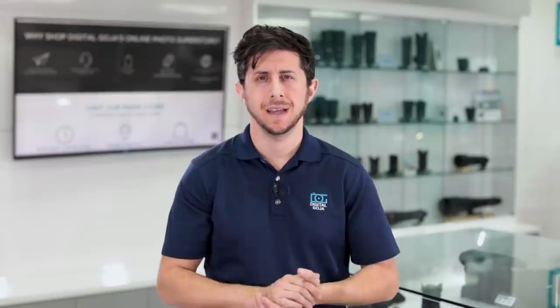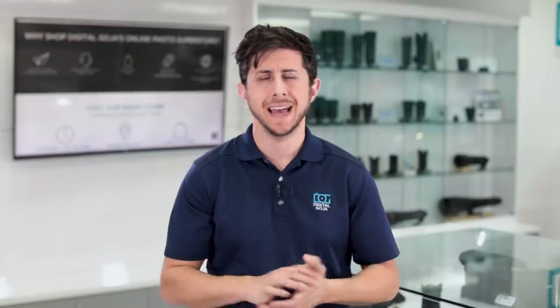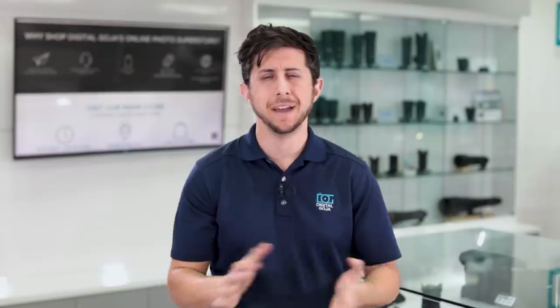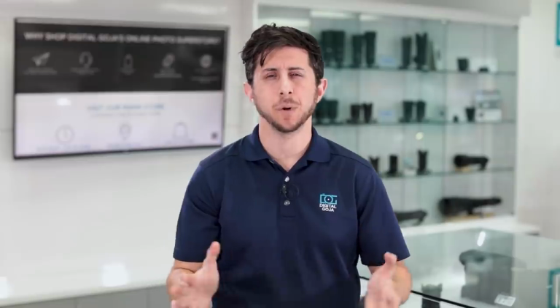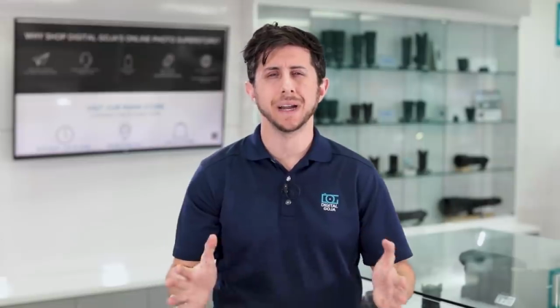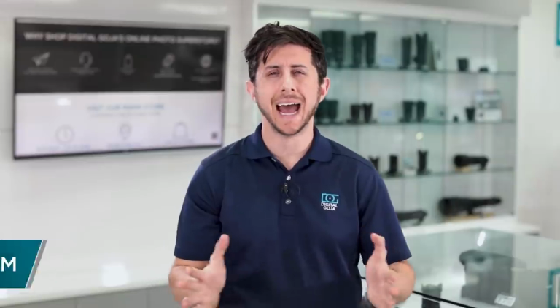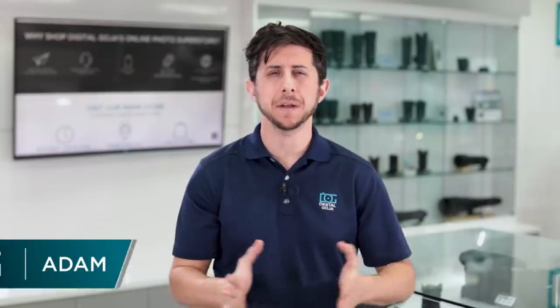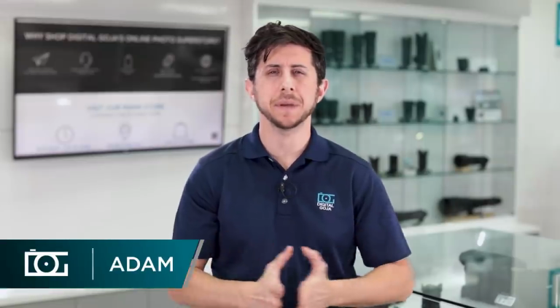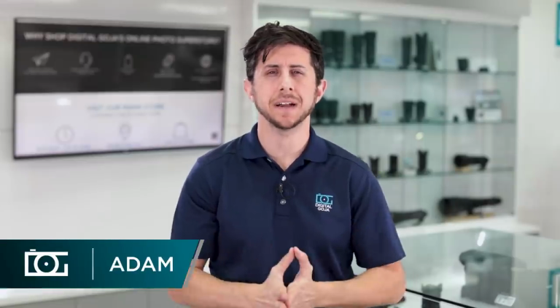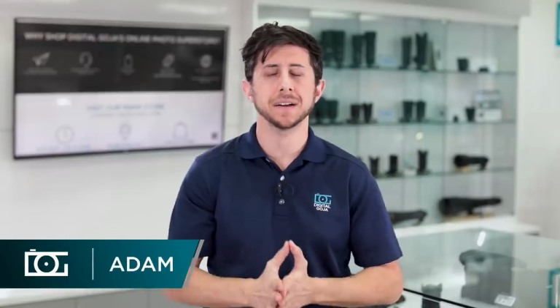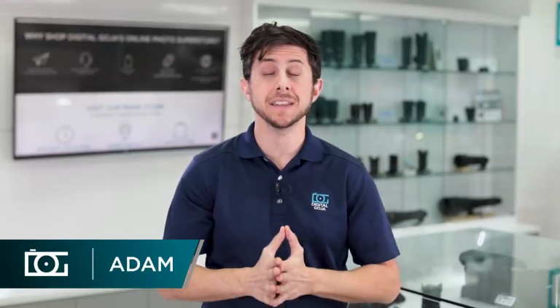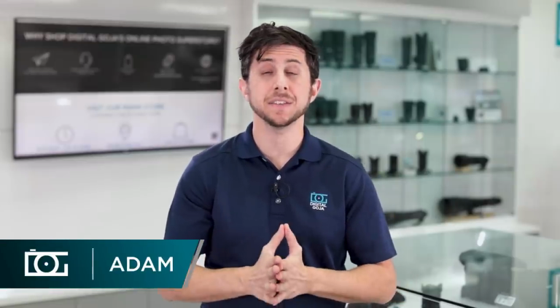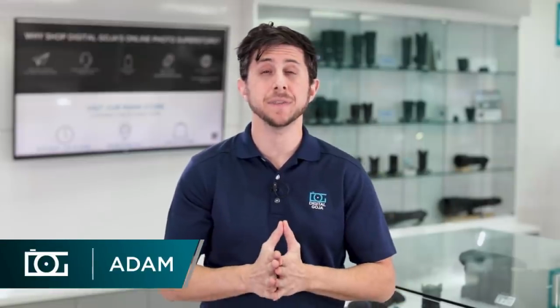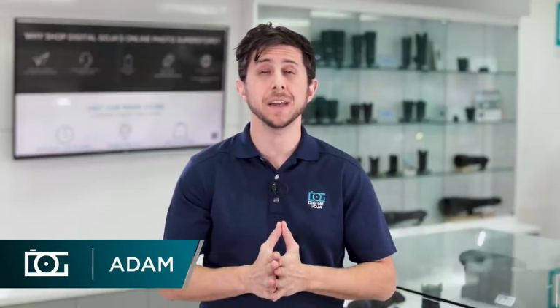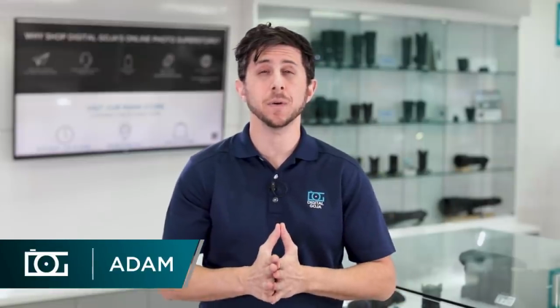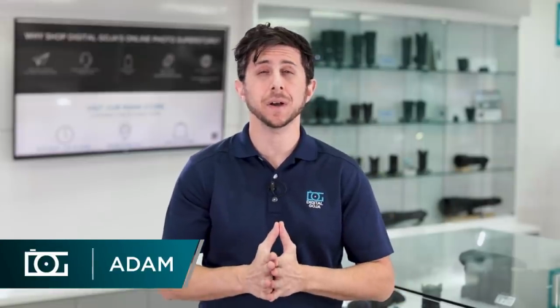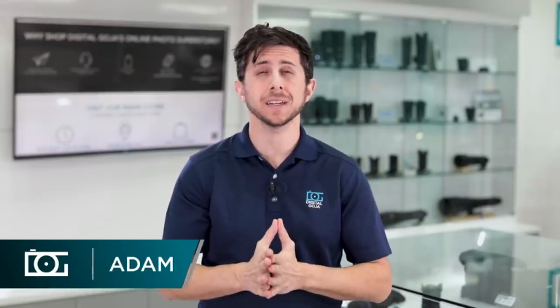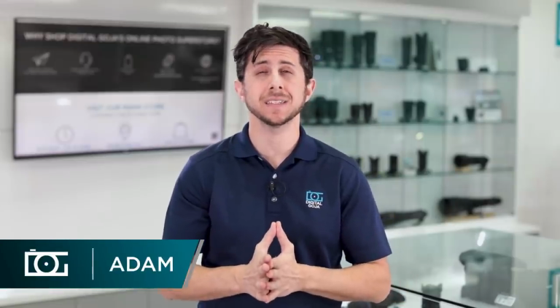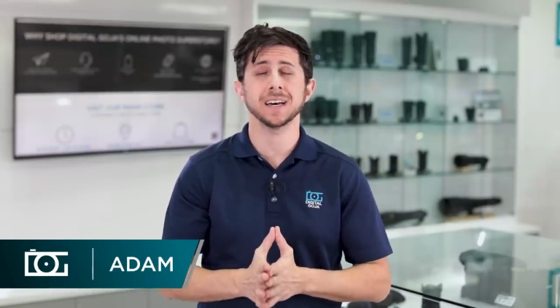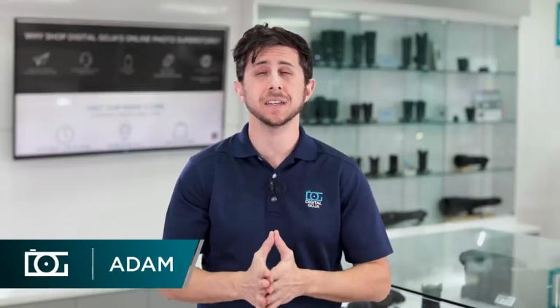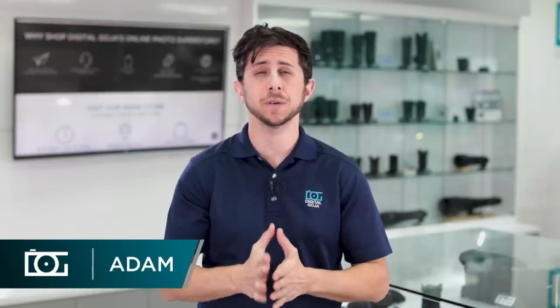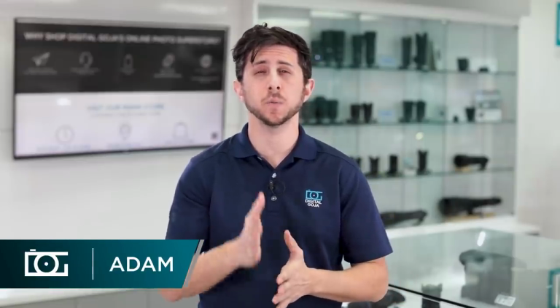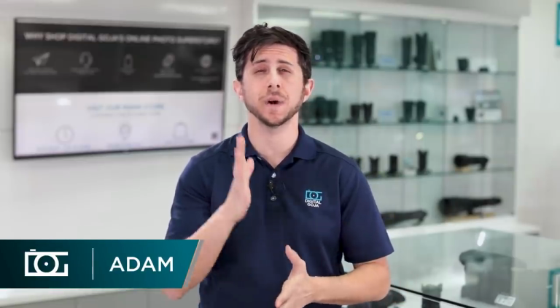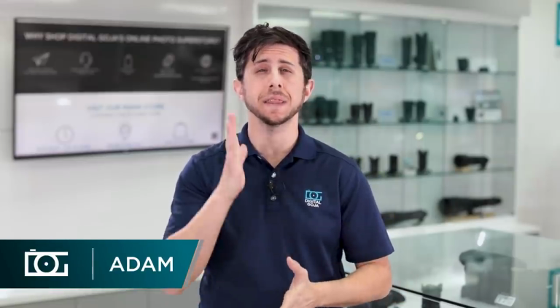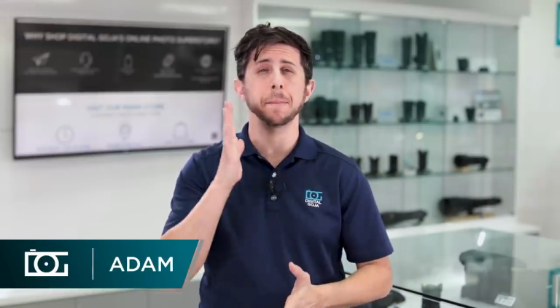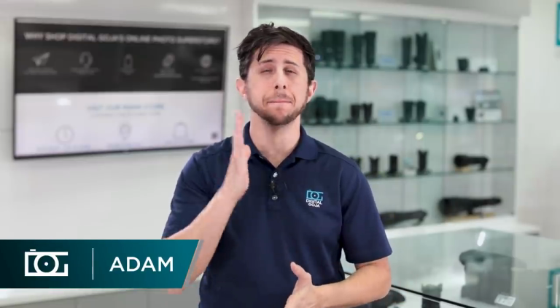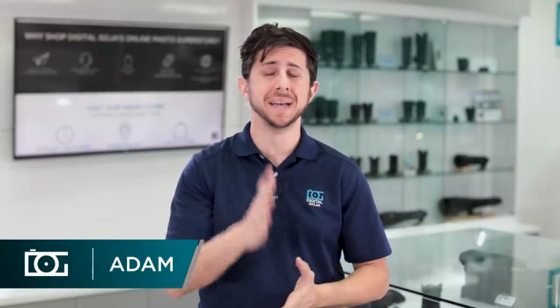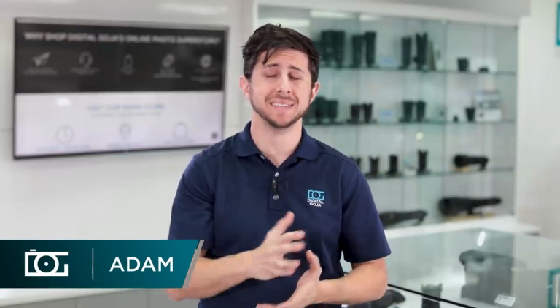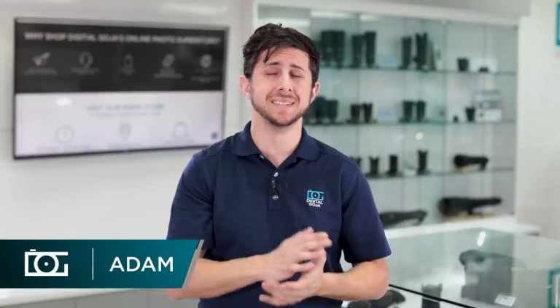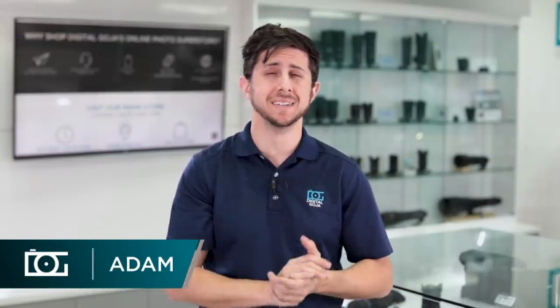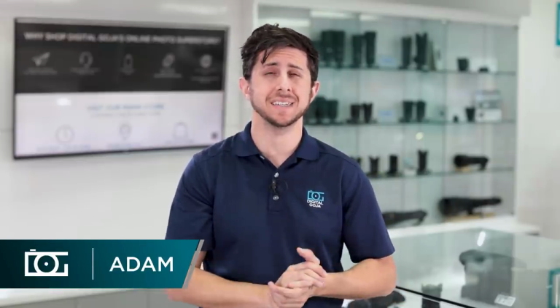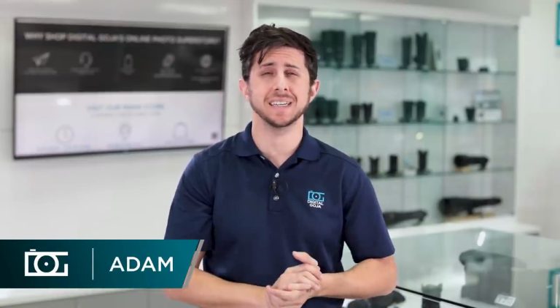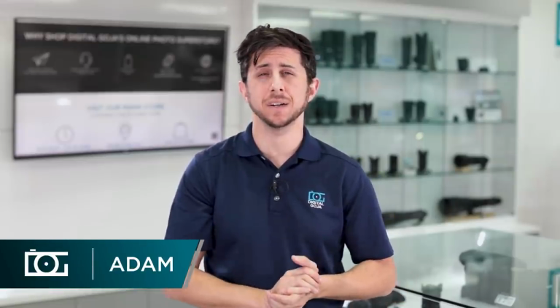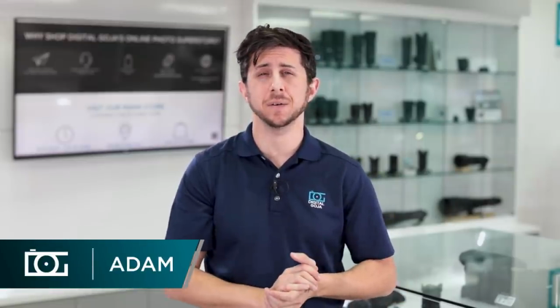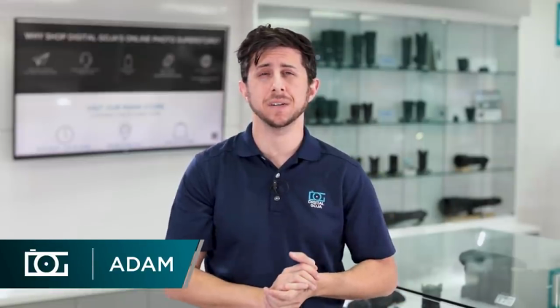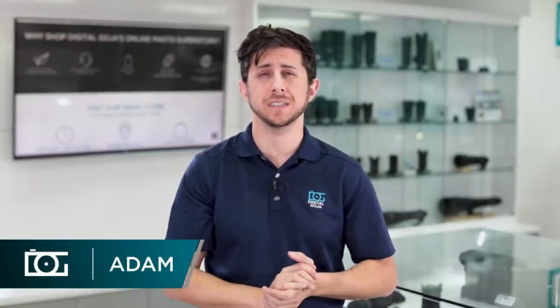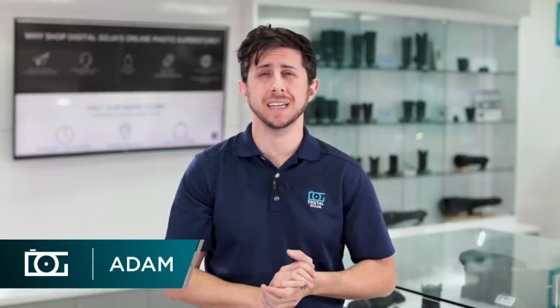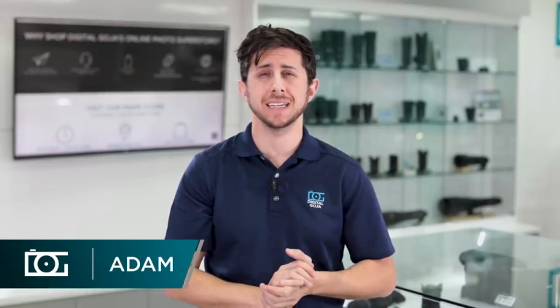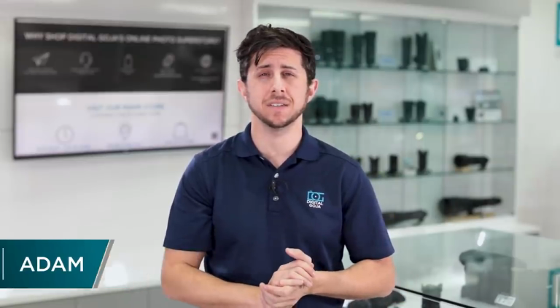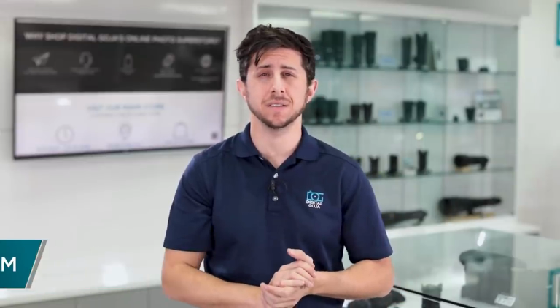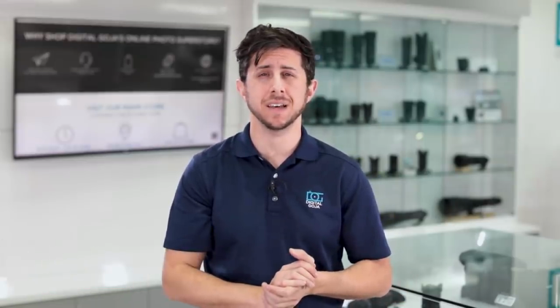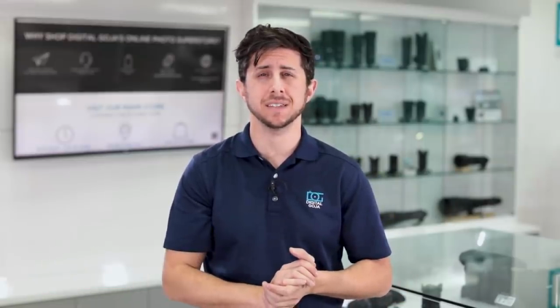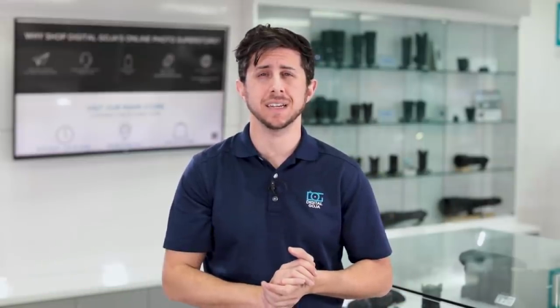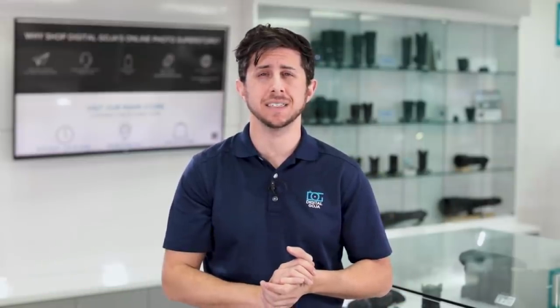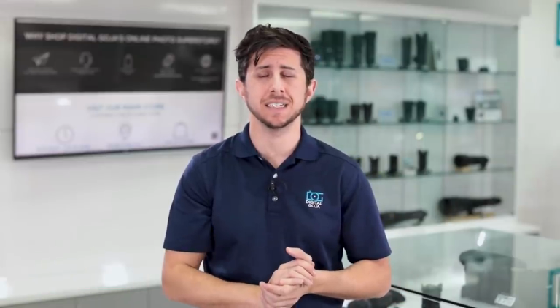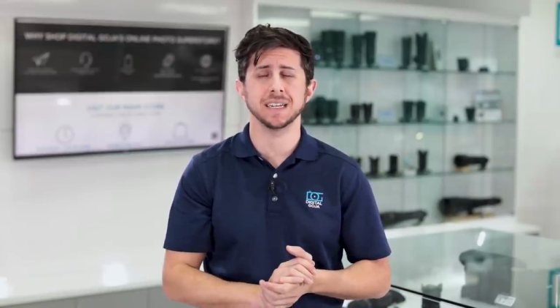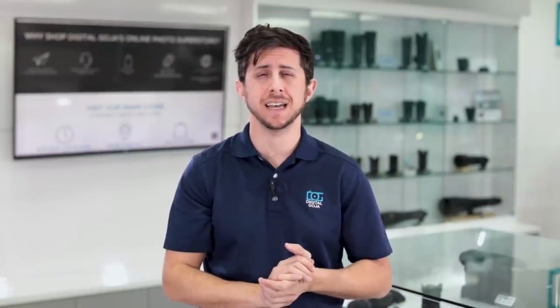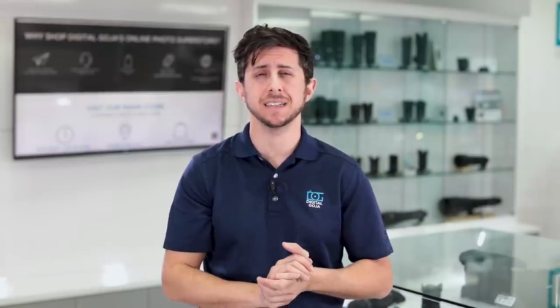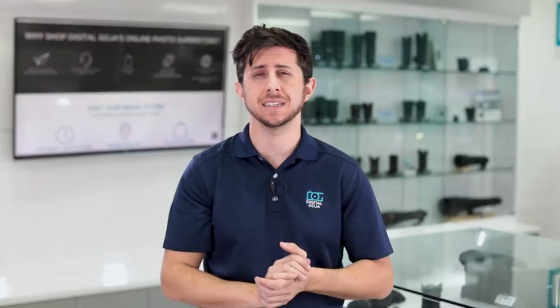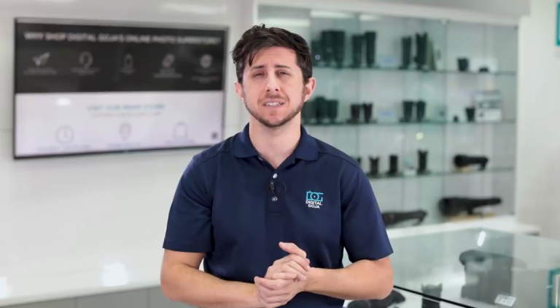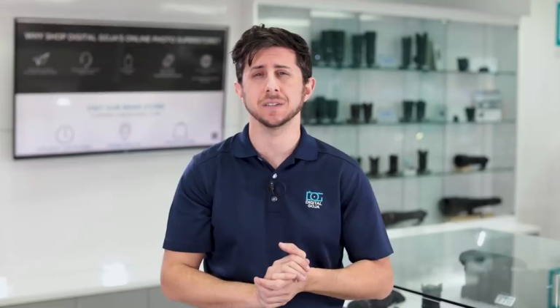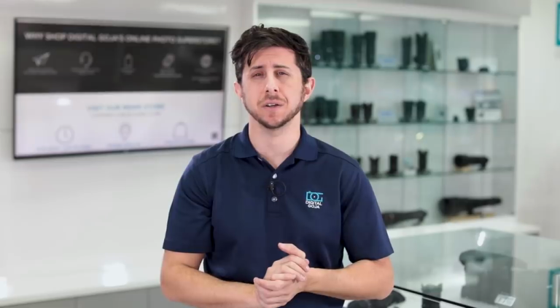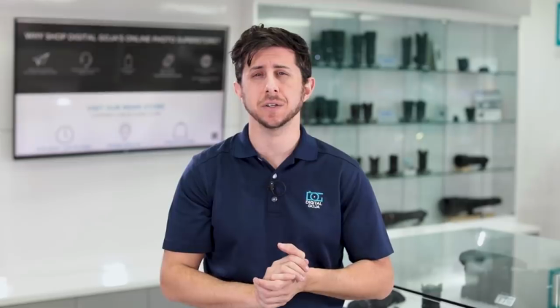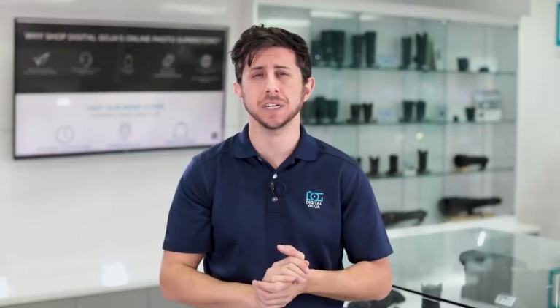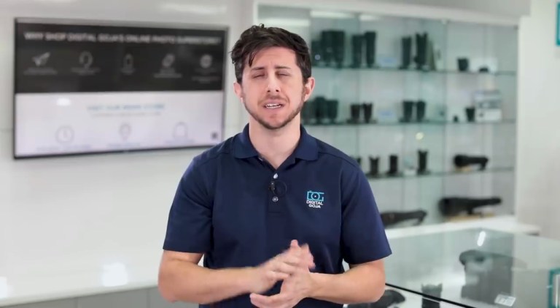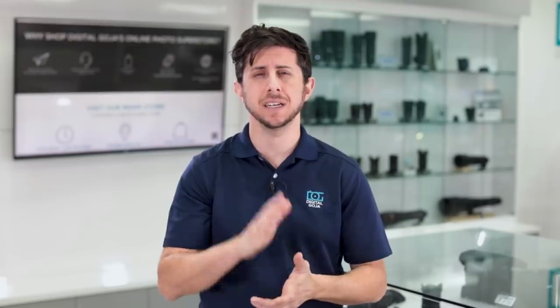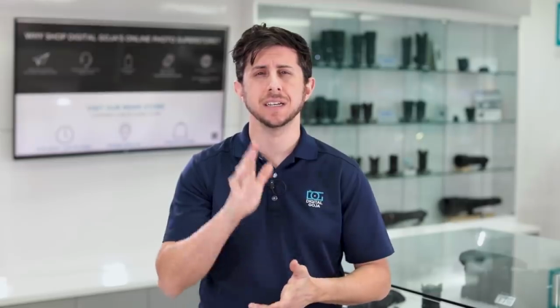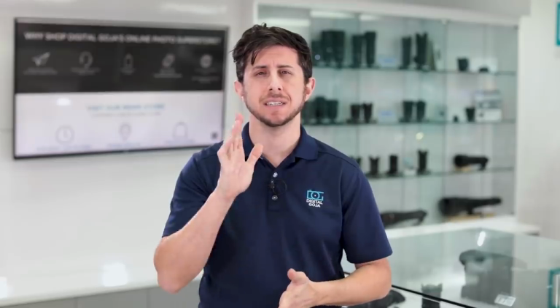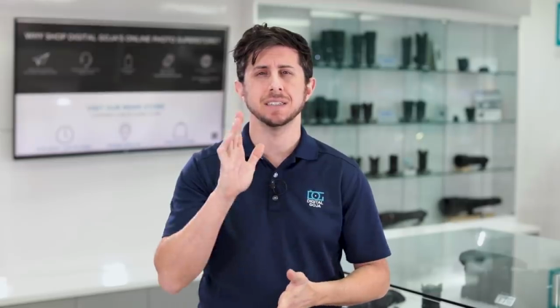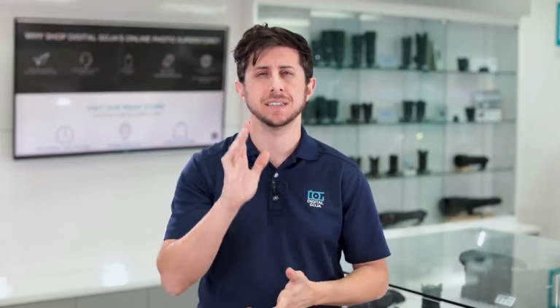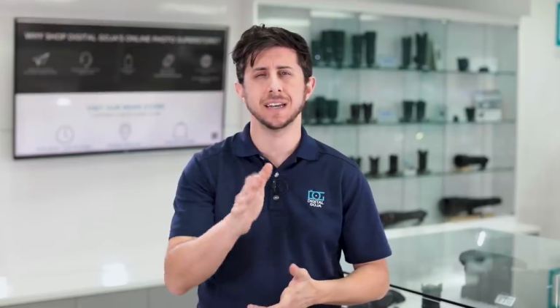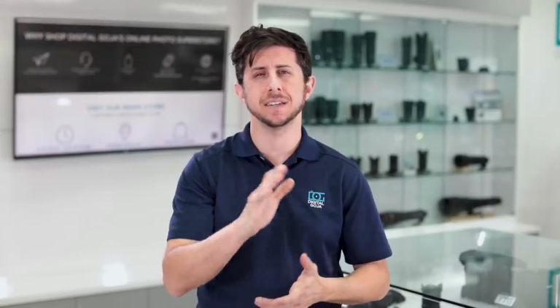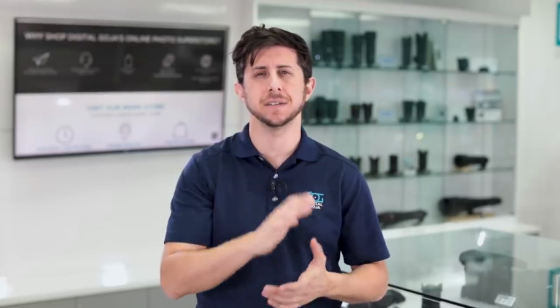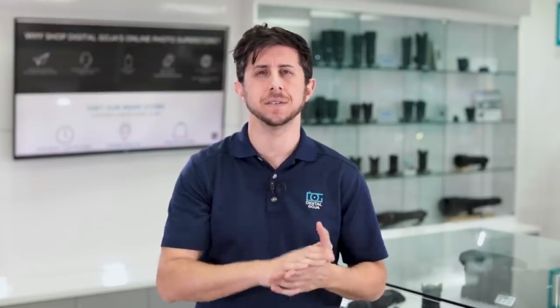Hey everyone, Adam here. In this video we're going to tell you what the best selling gear was in 2018 at Digital Goja. Stay tuned.